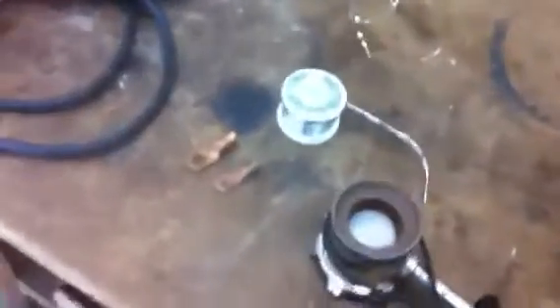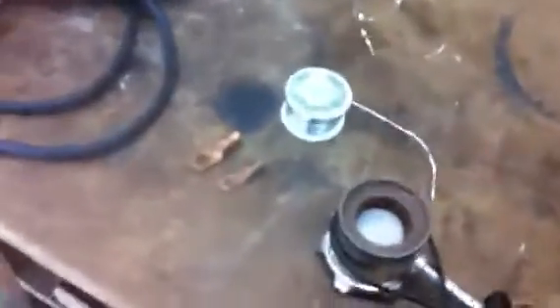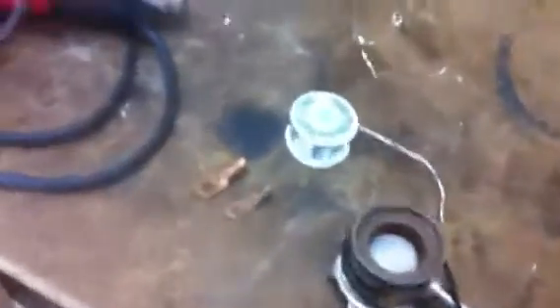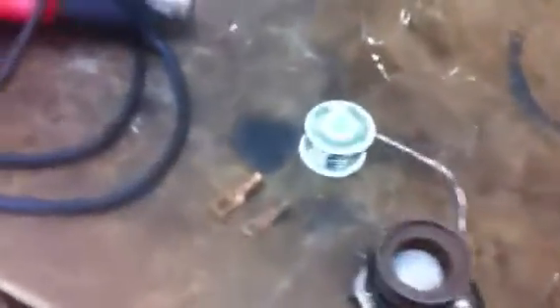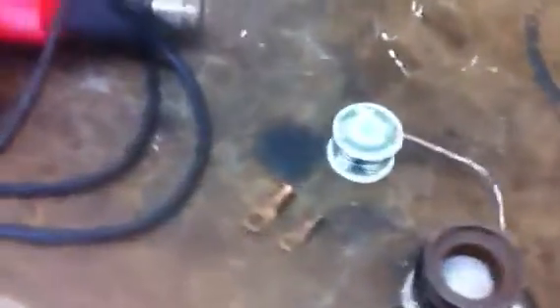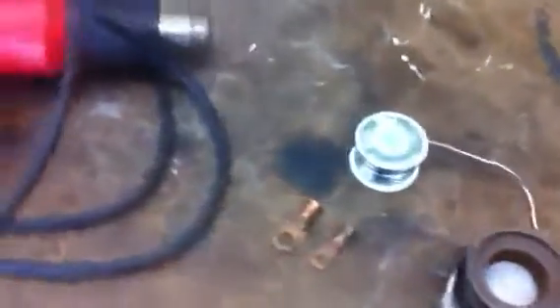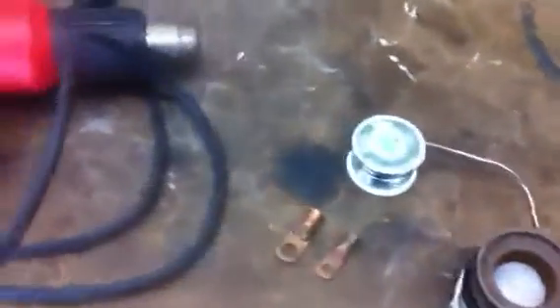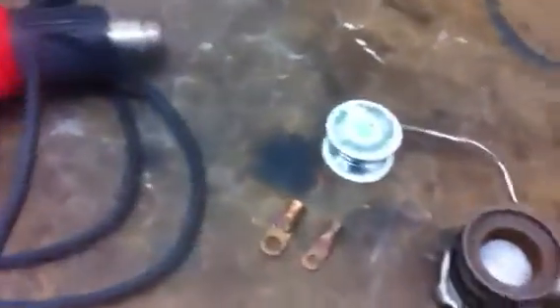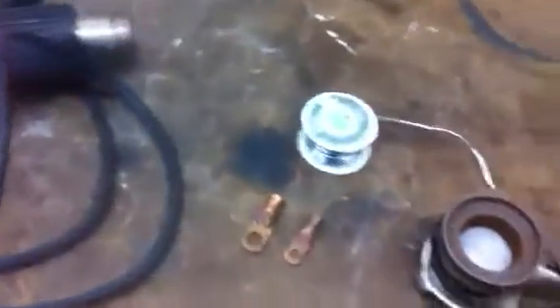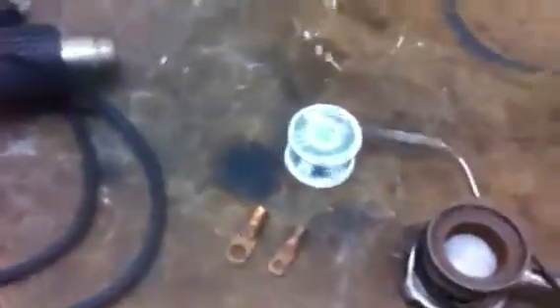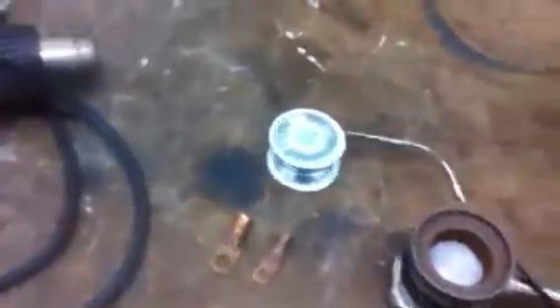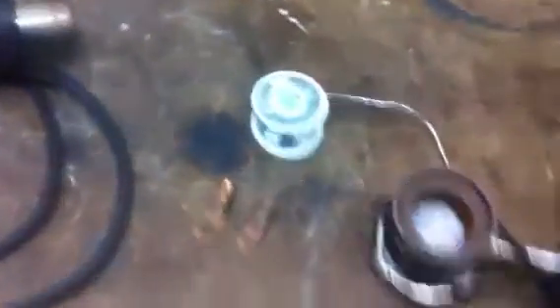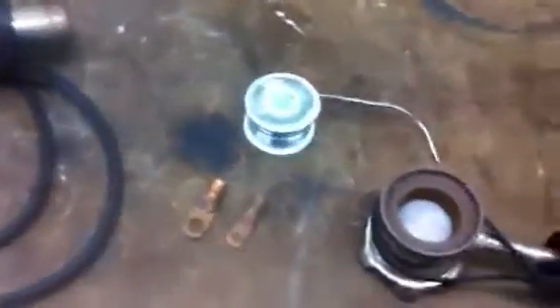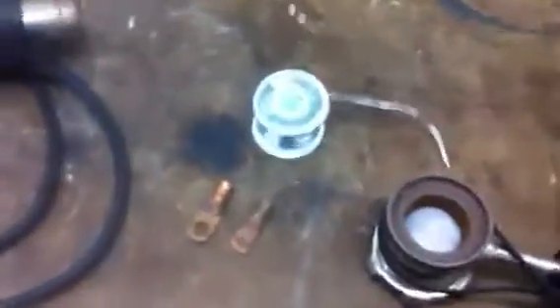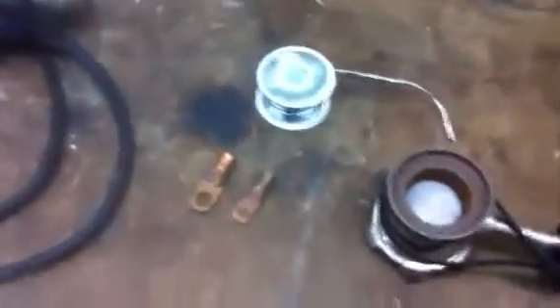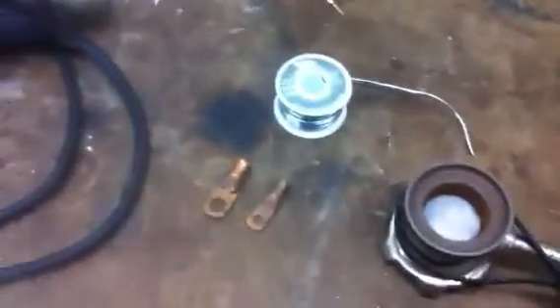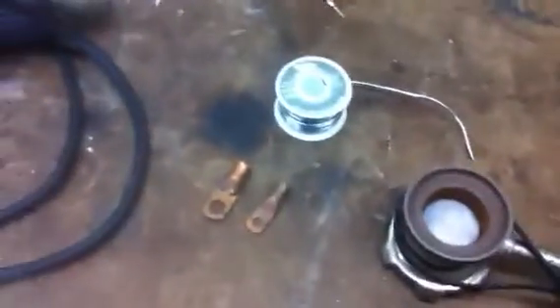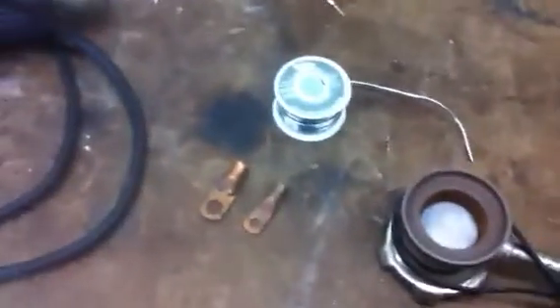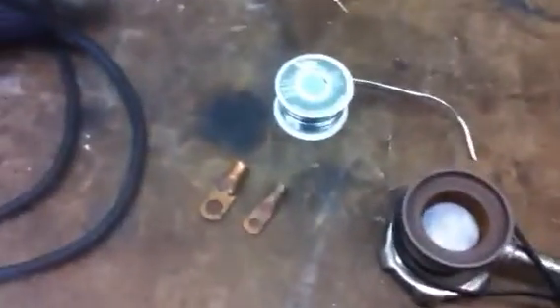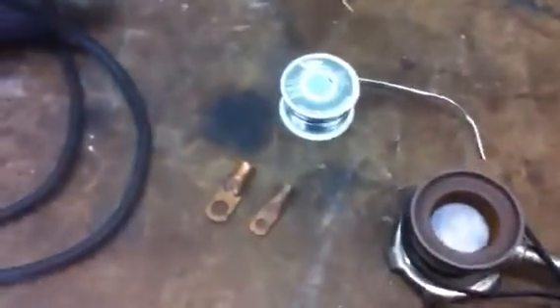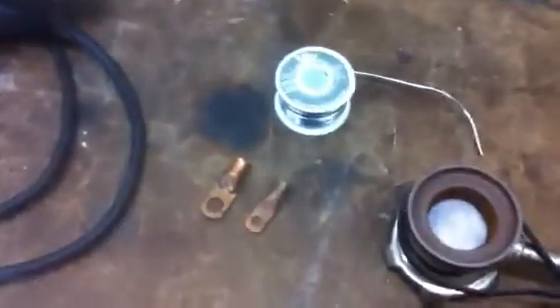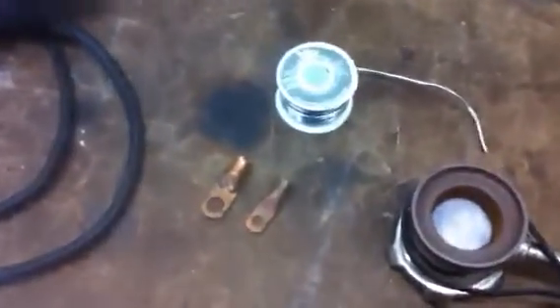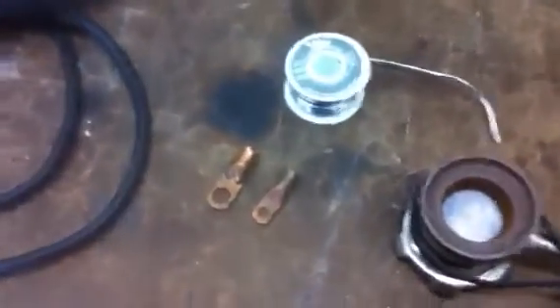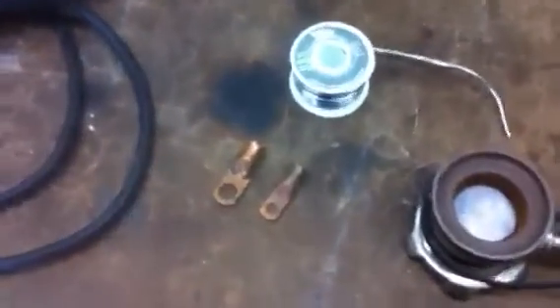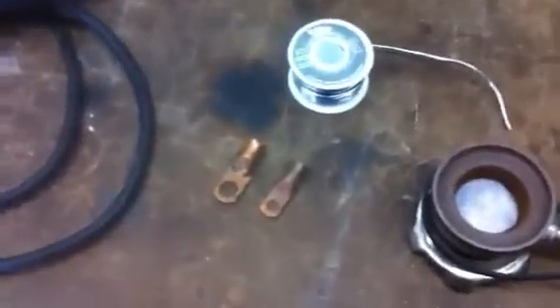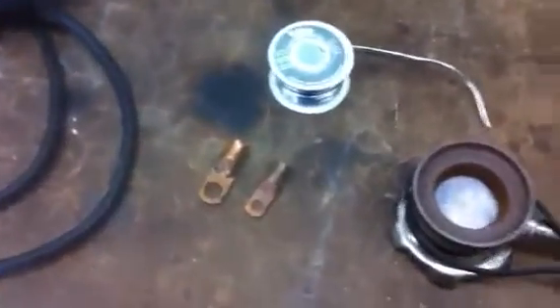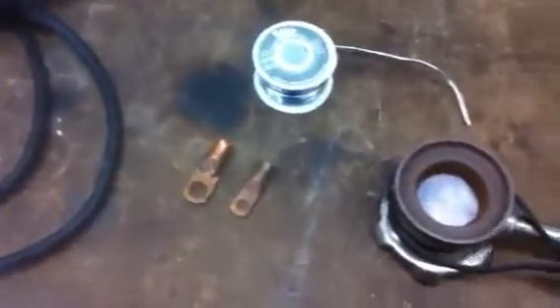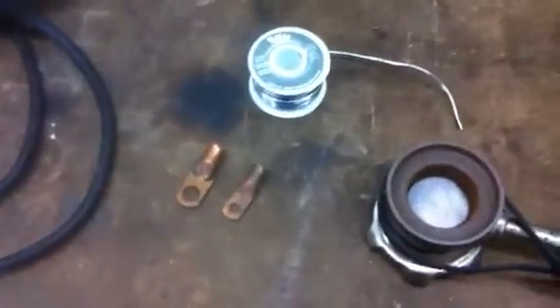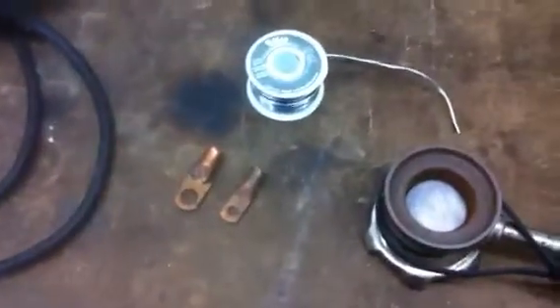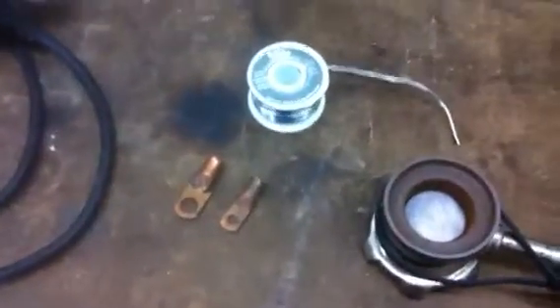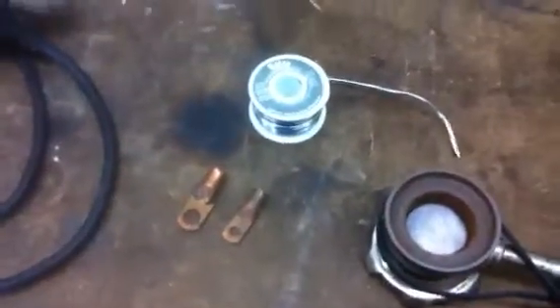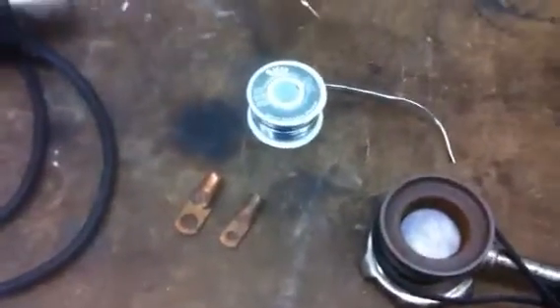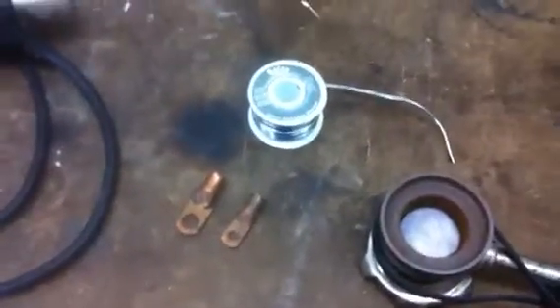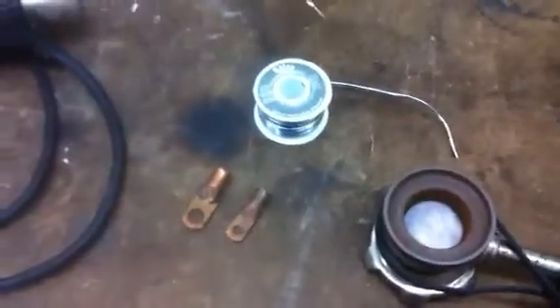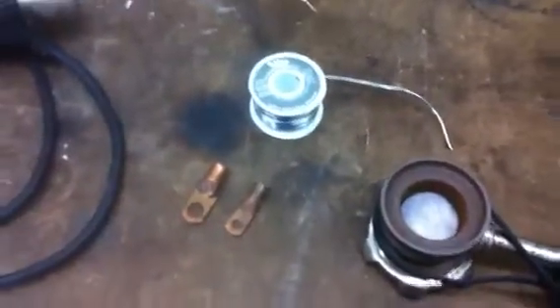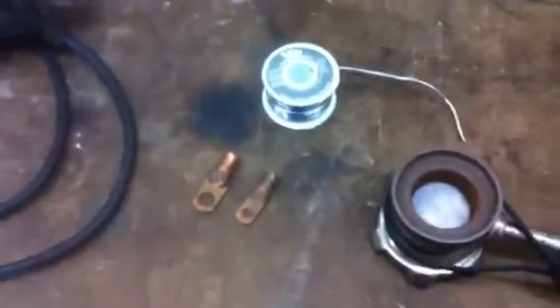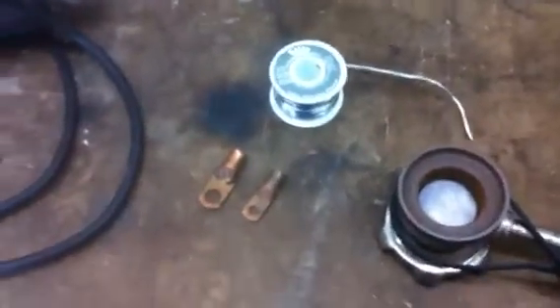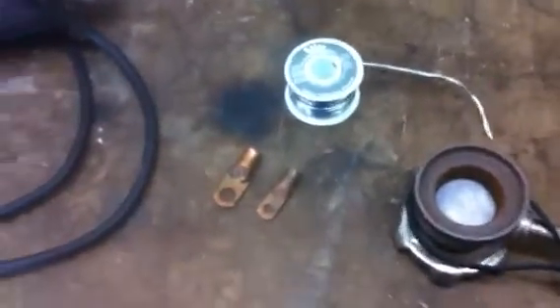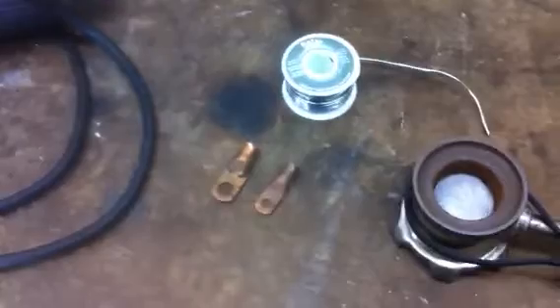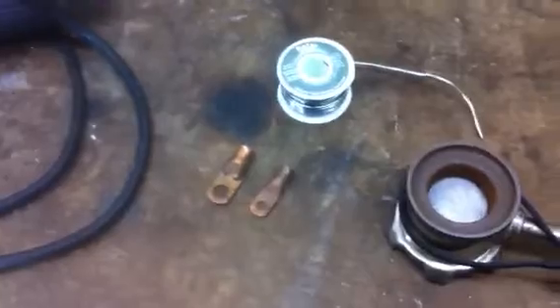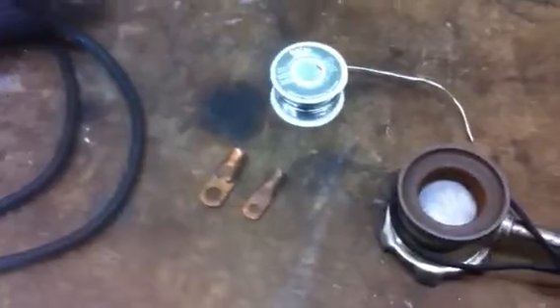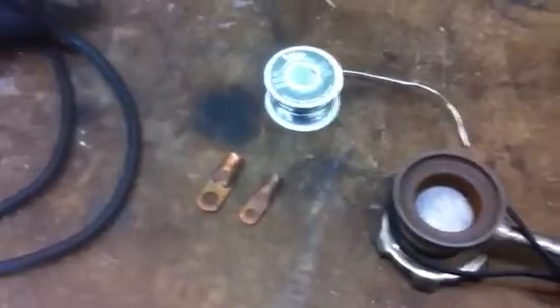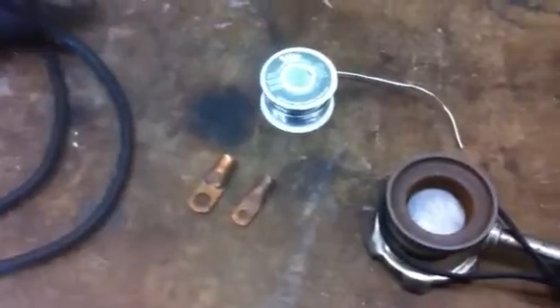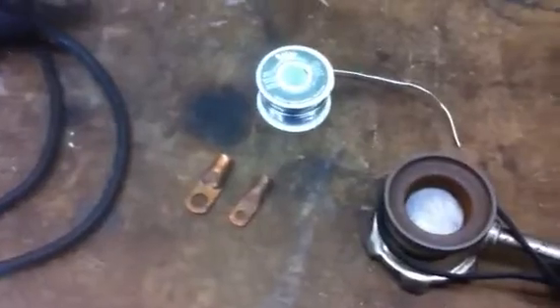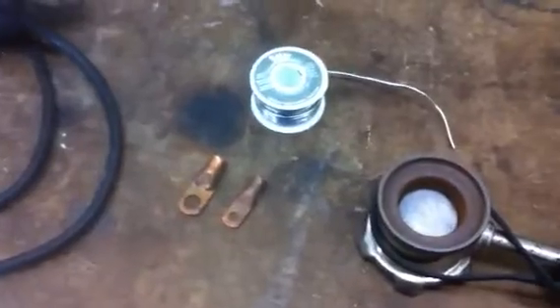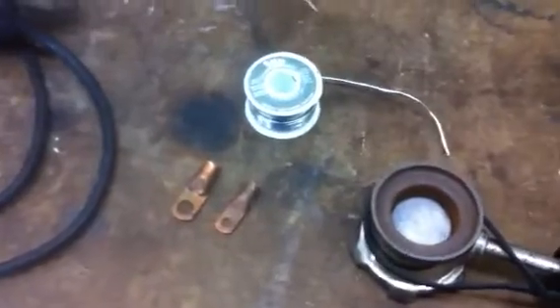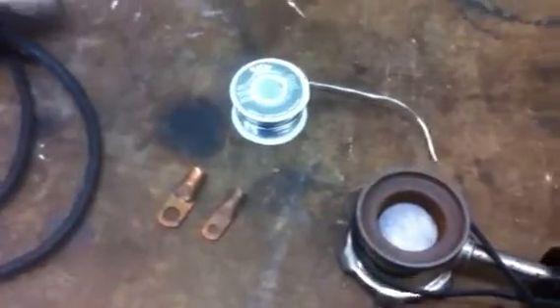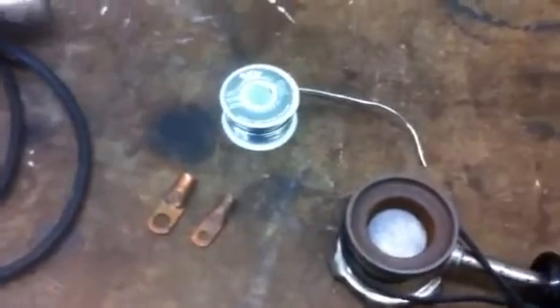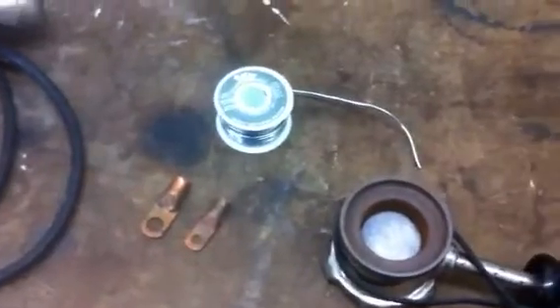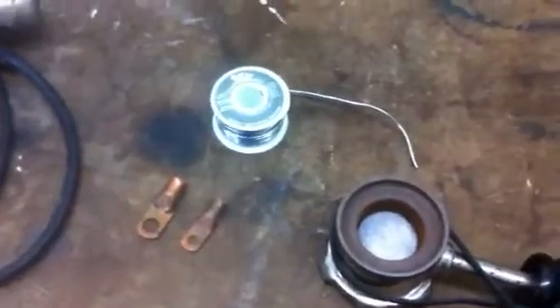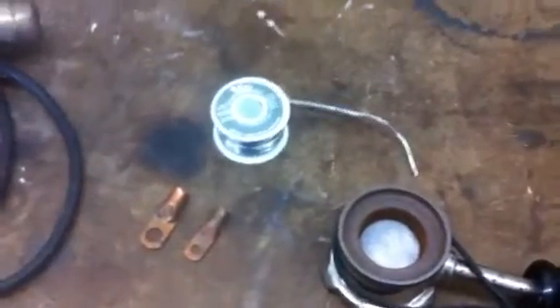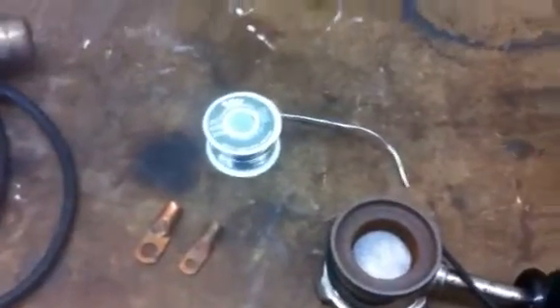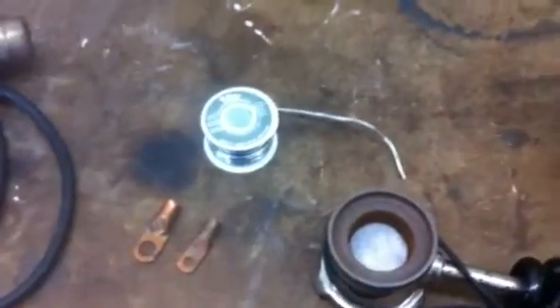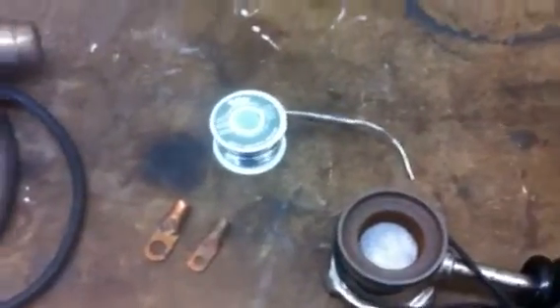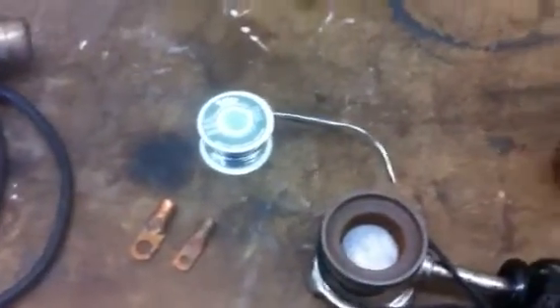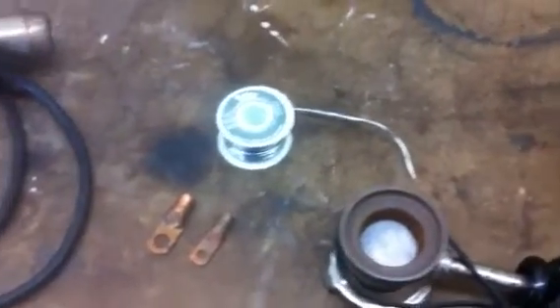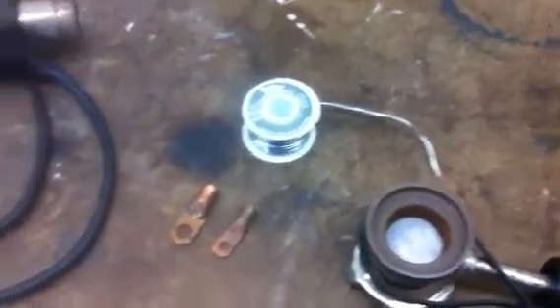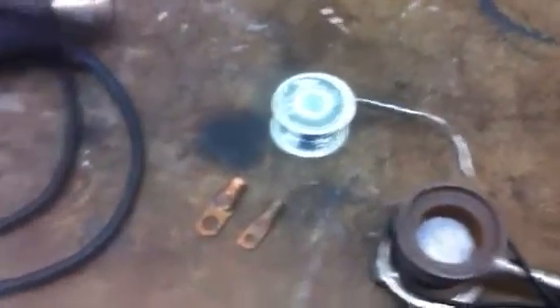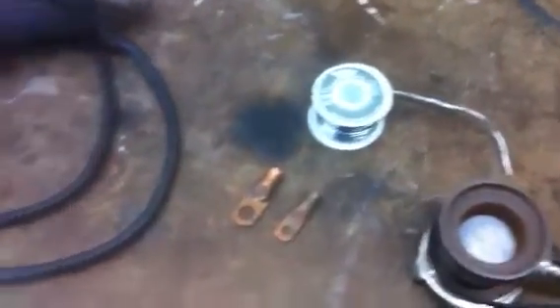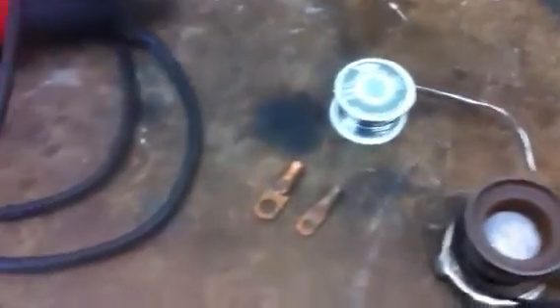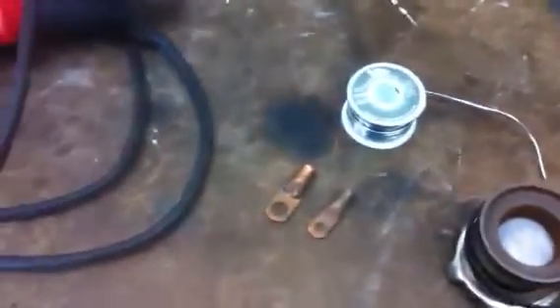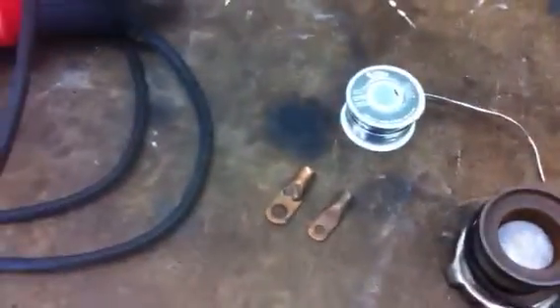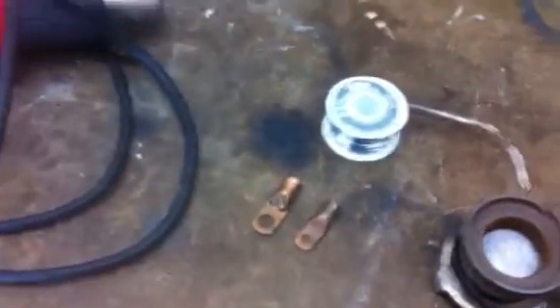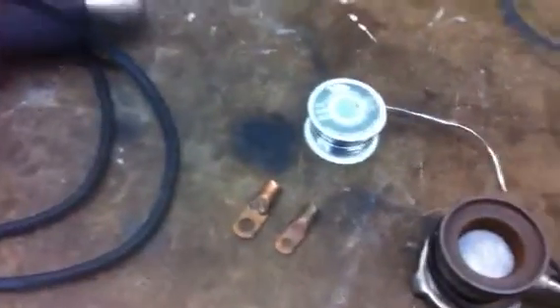Alright. For anybody that sees this video, this is how to make your own battery cables using welding wire.